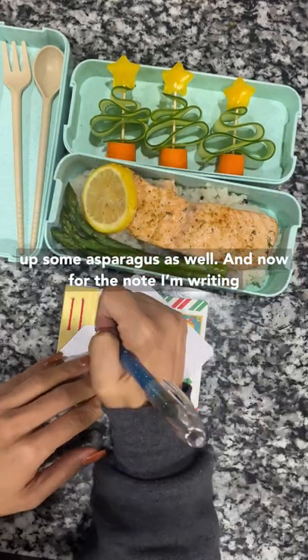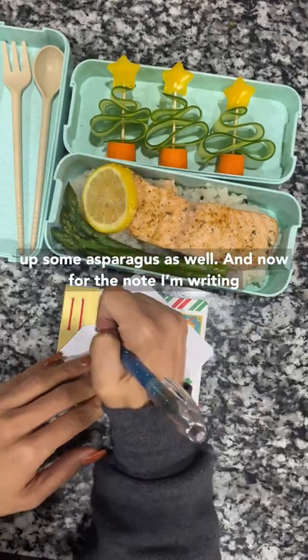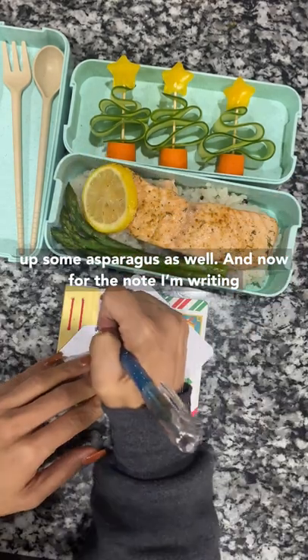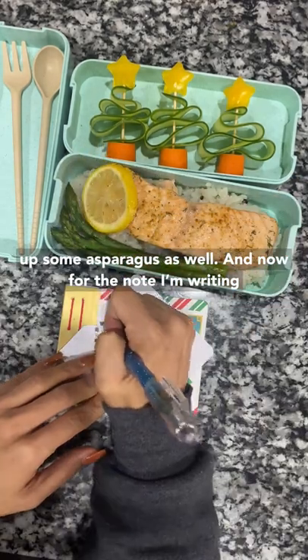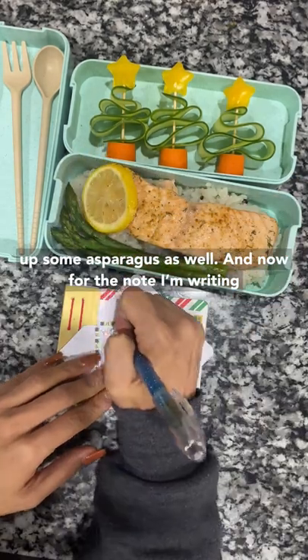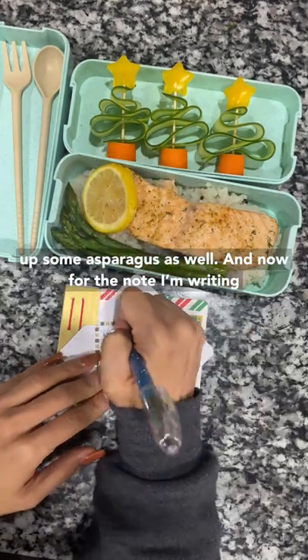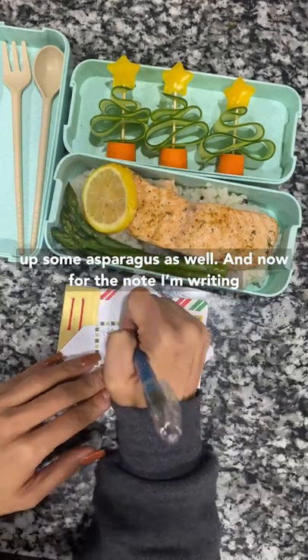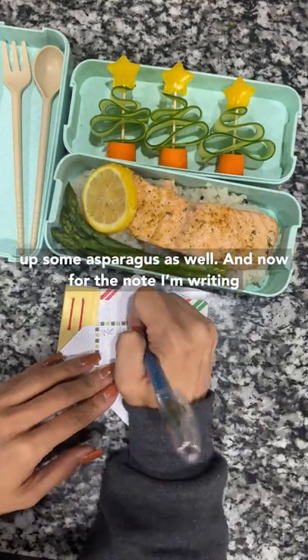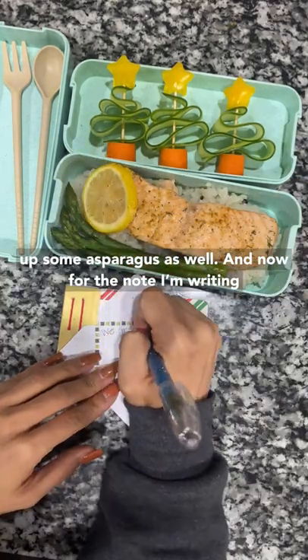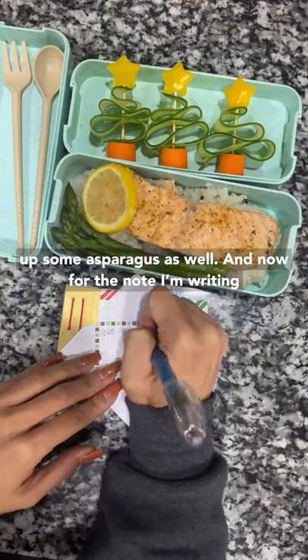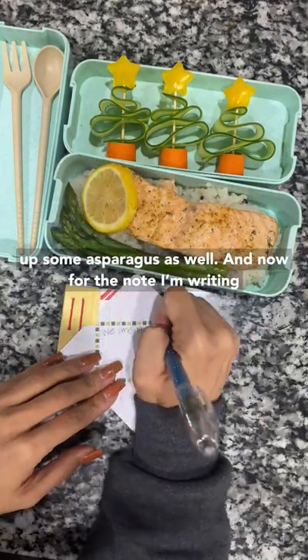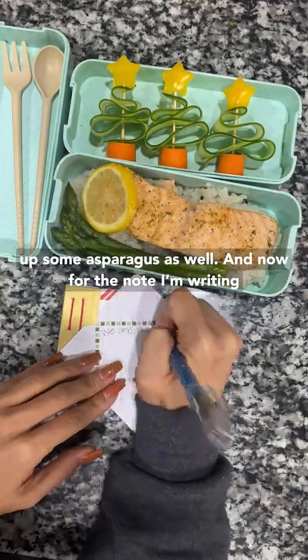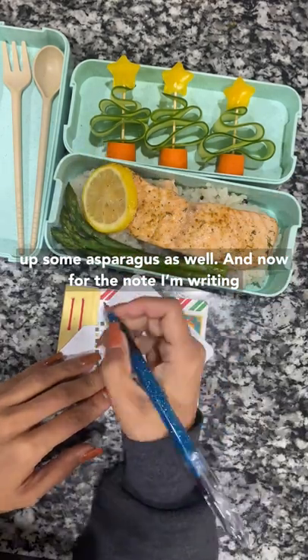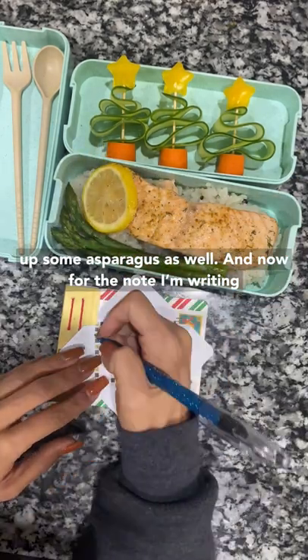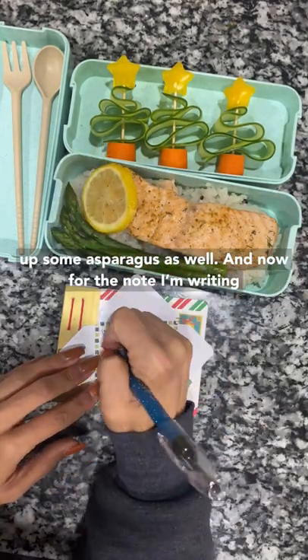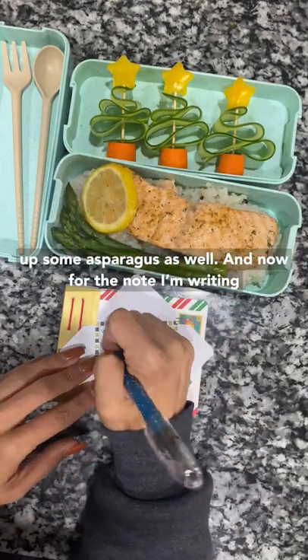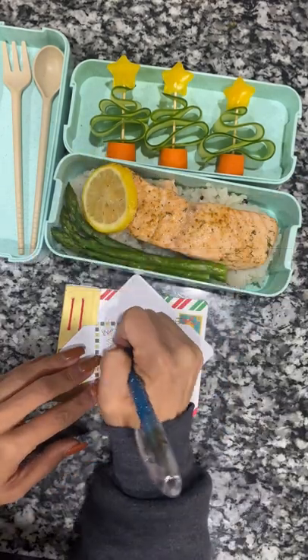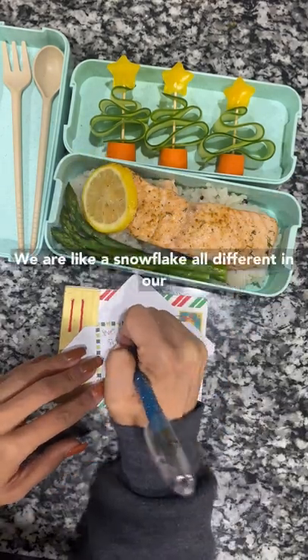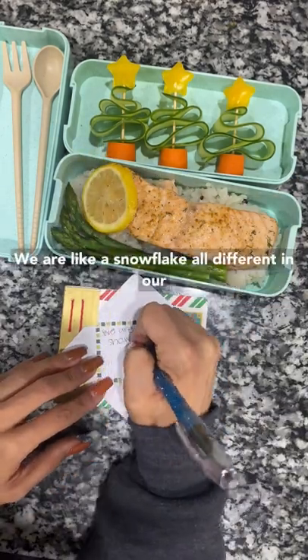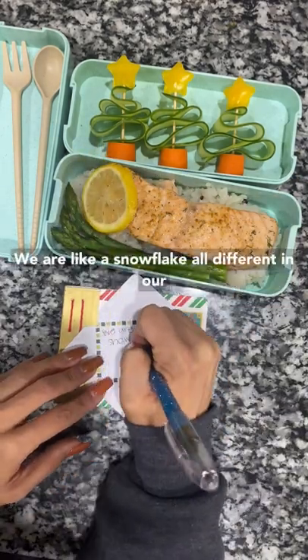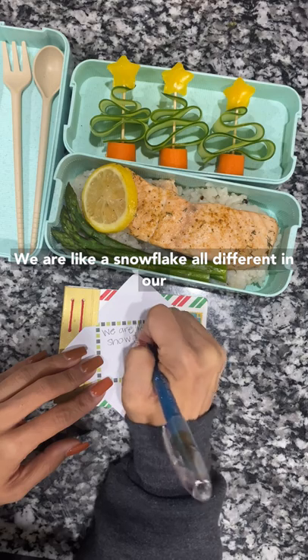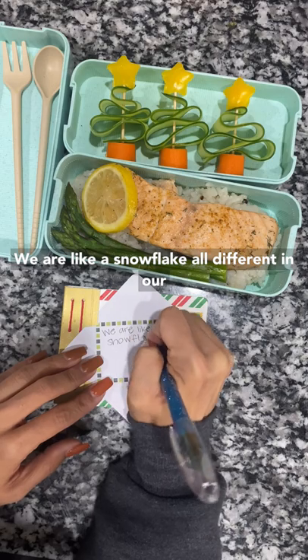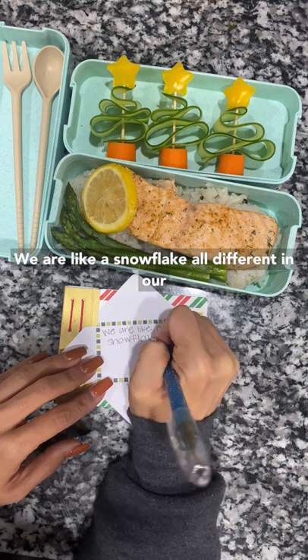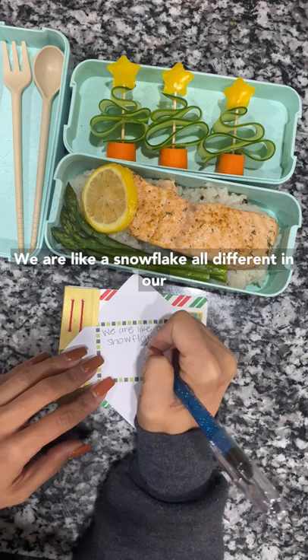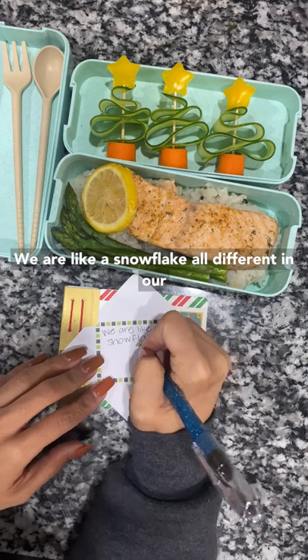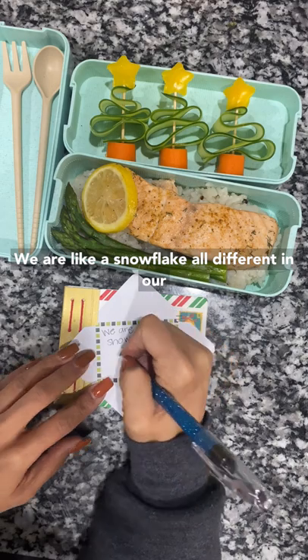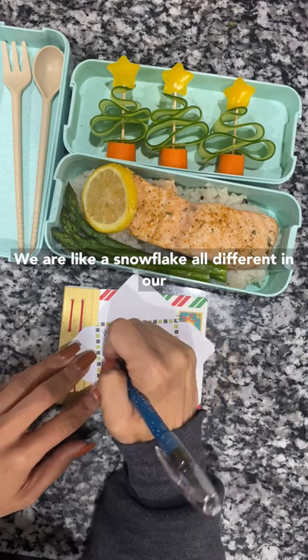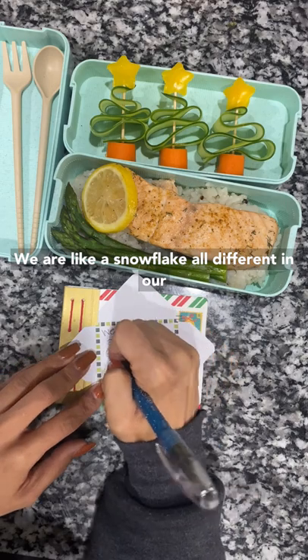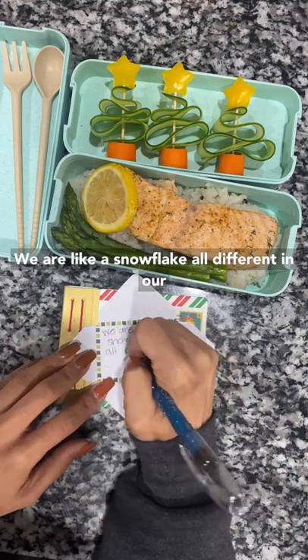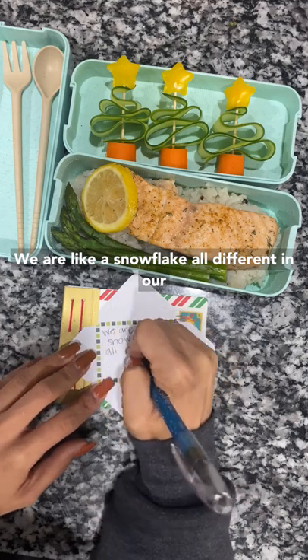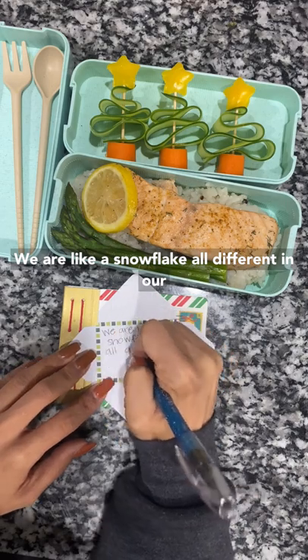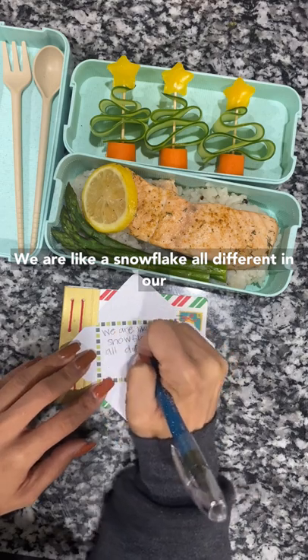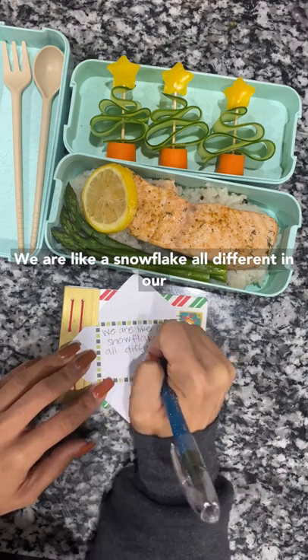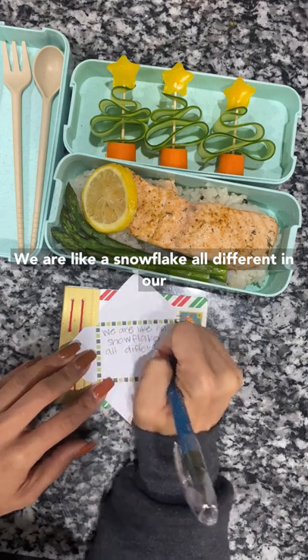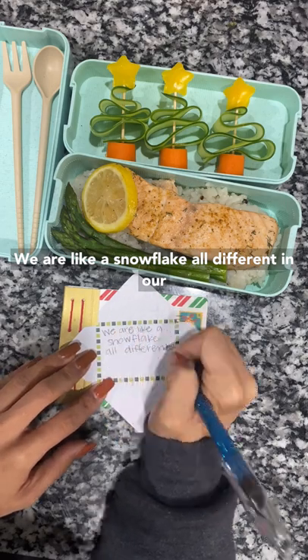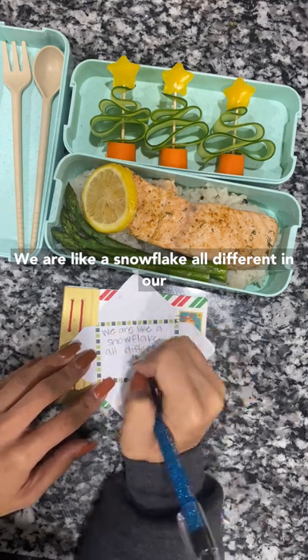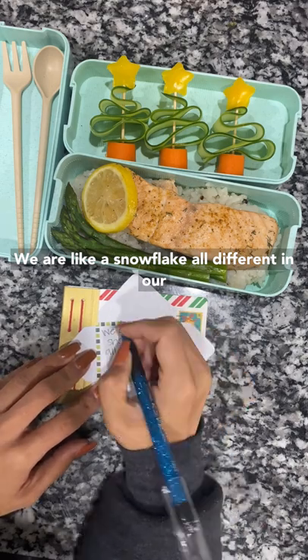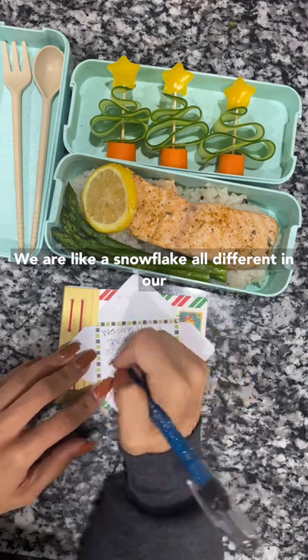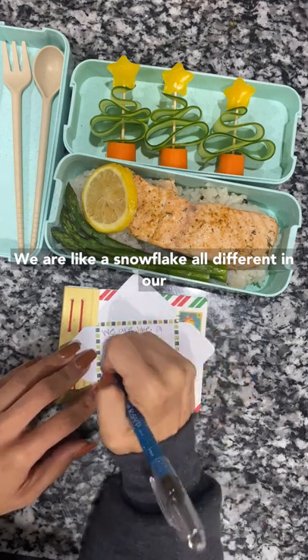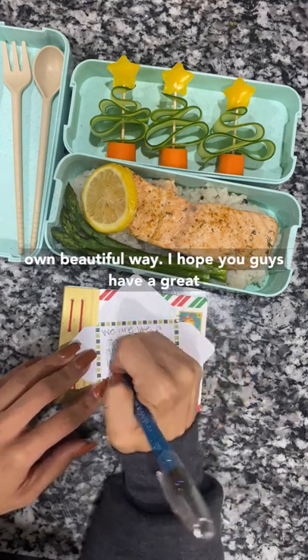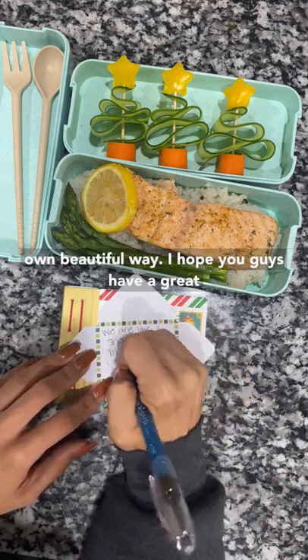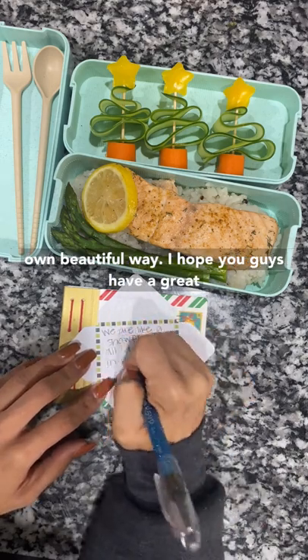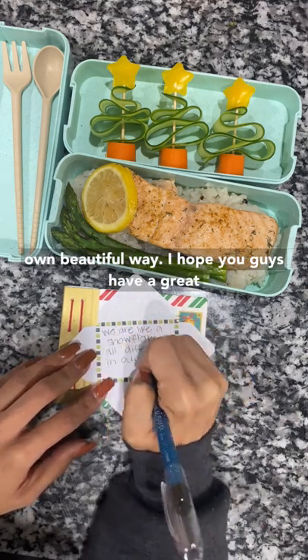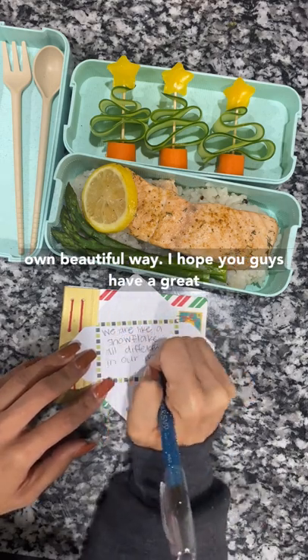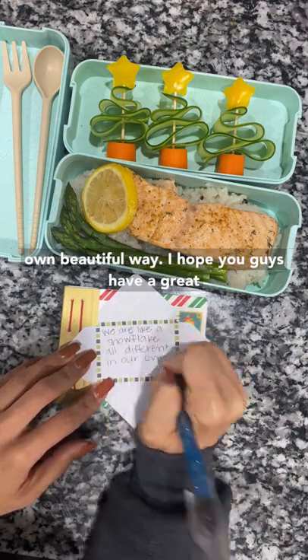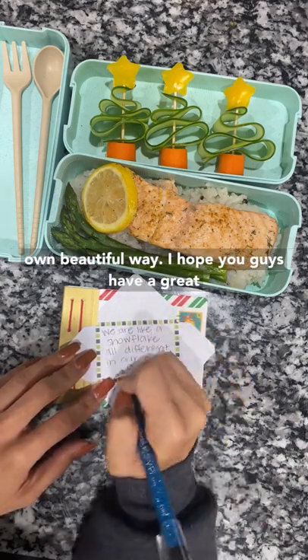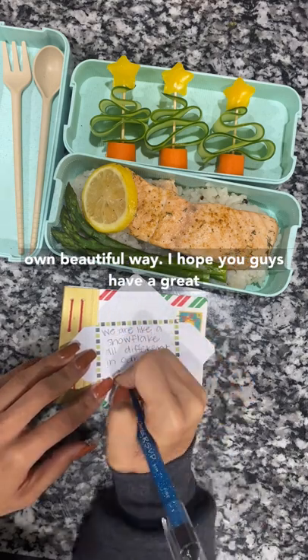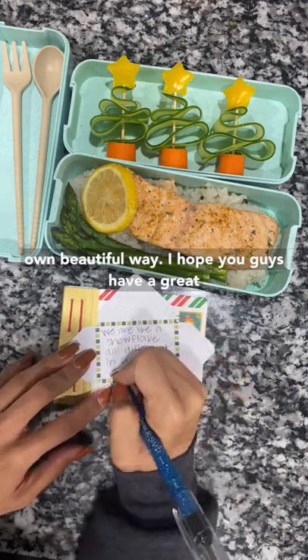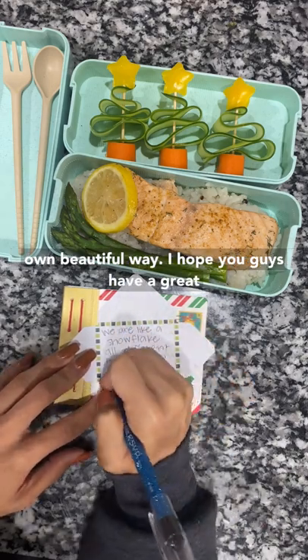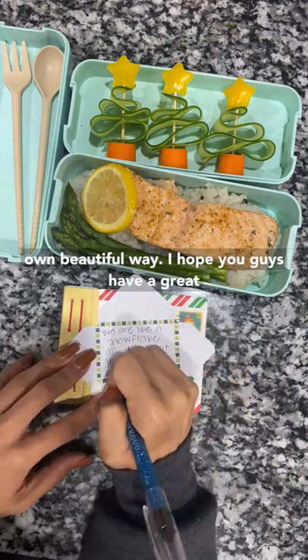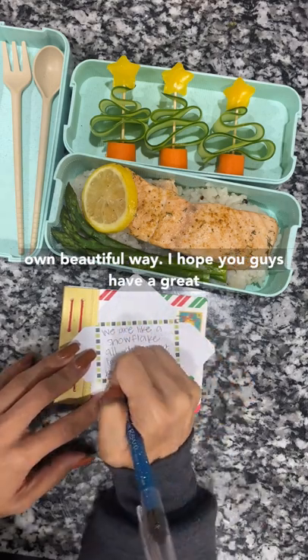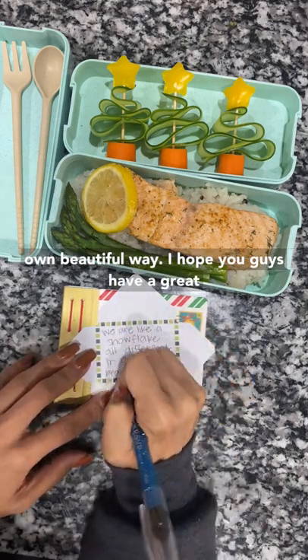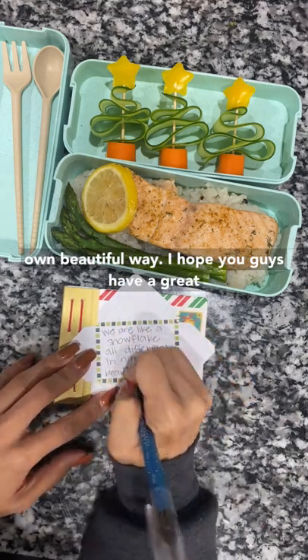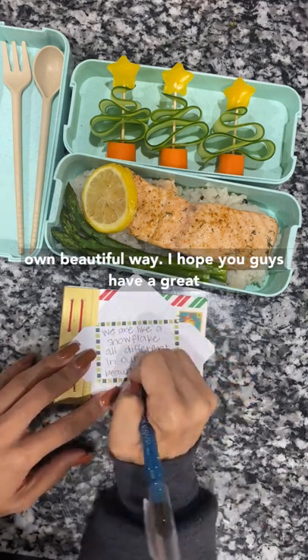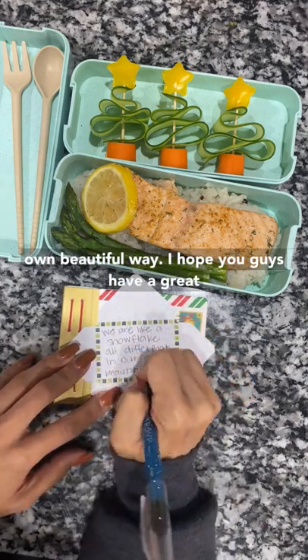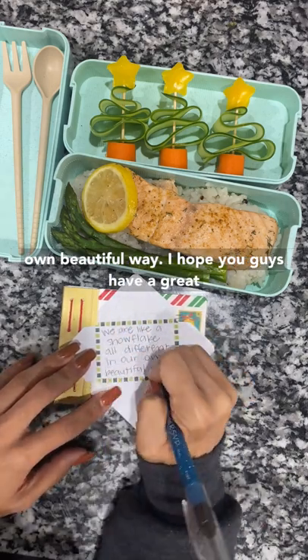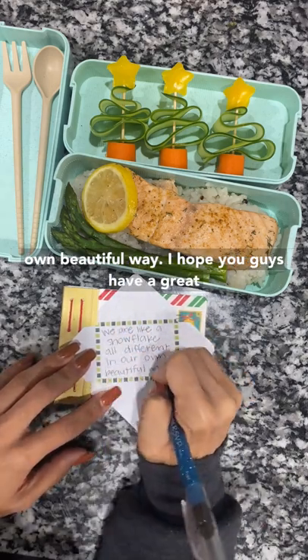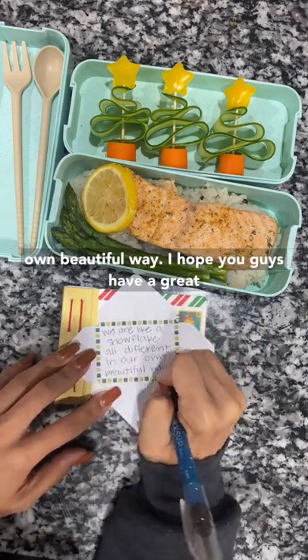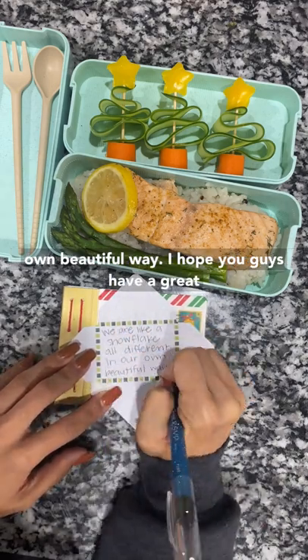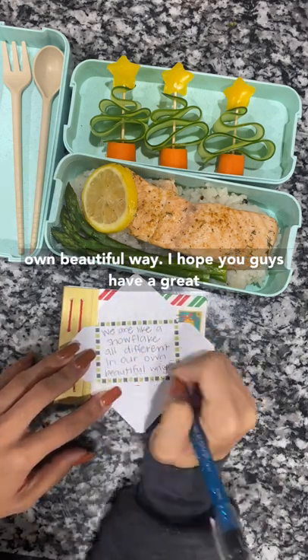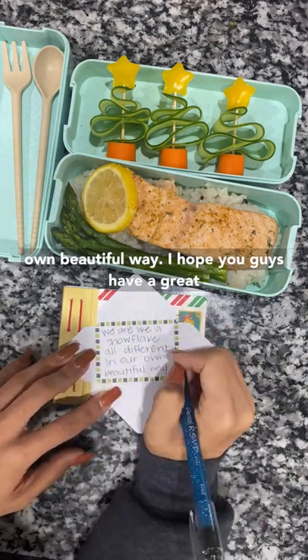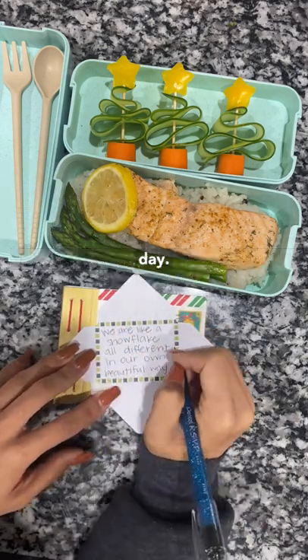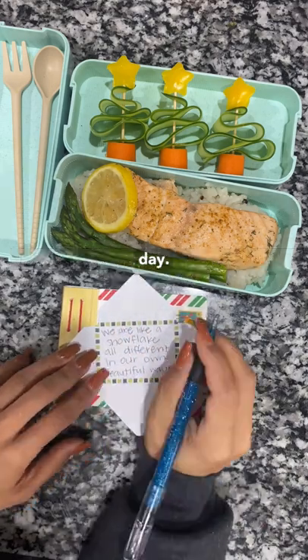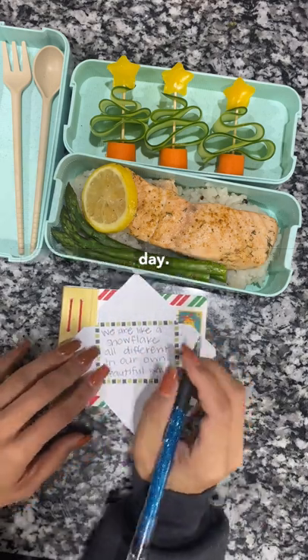And now for the note I'm writing: we are like a snowflake, all different in our own beautiful way. I hope you guys have a great day!